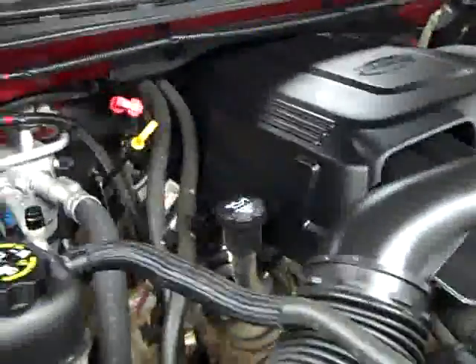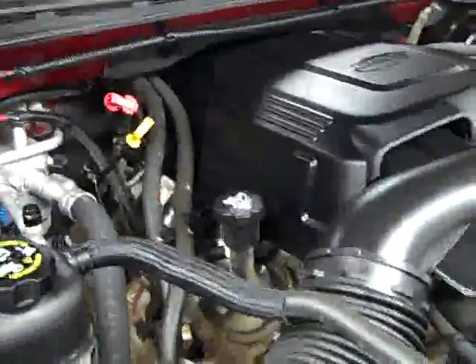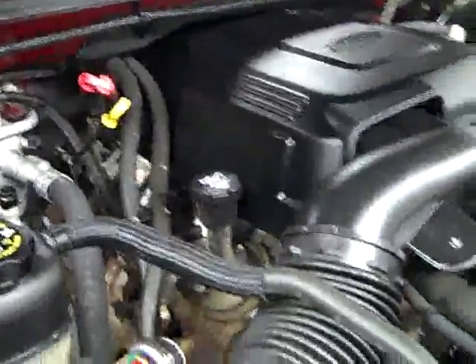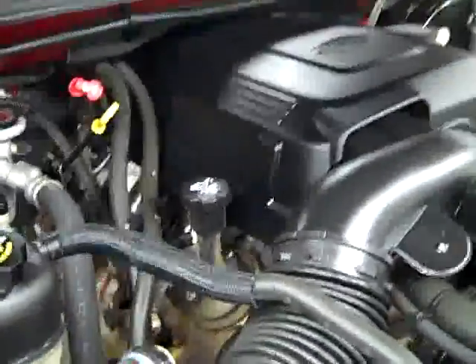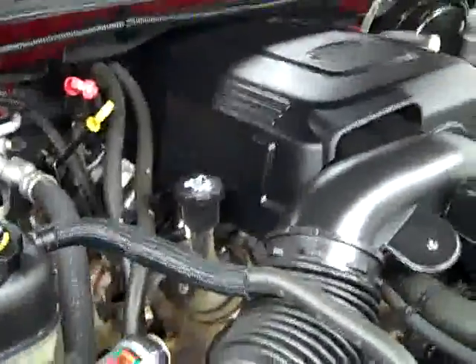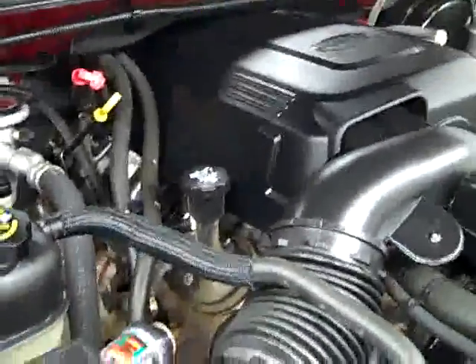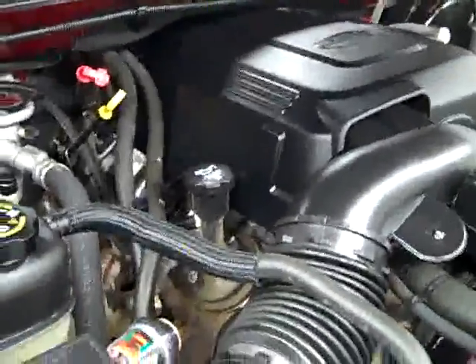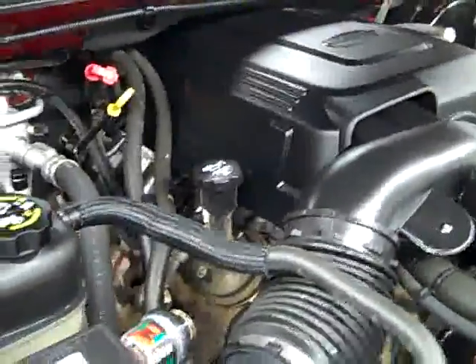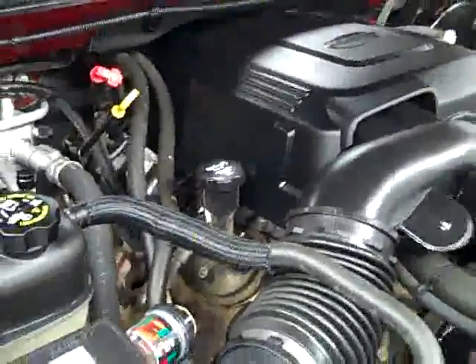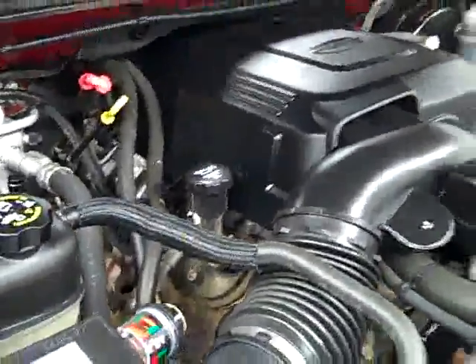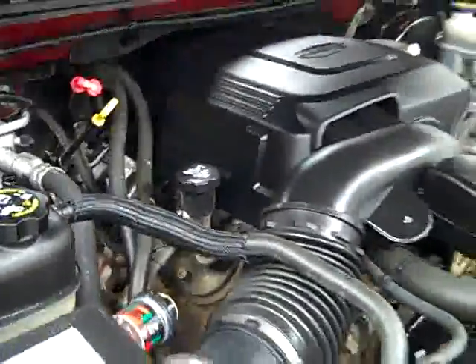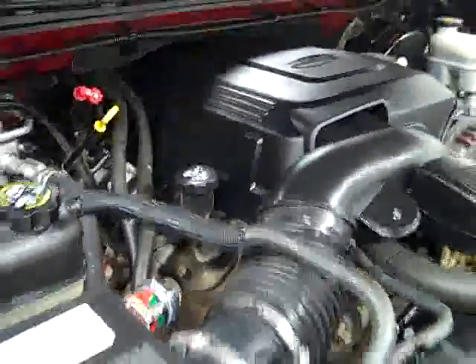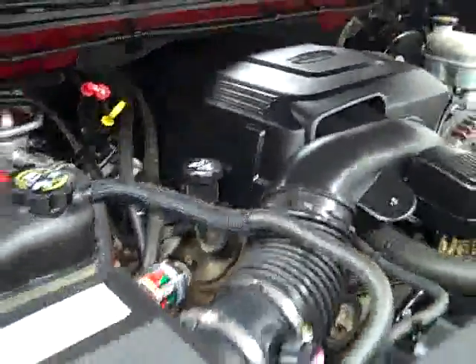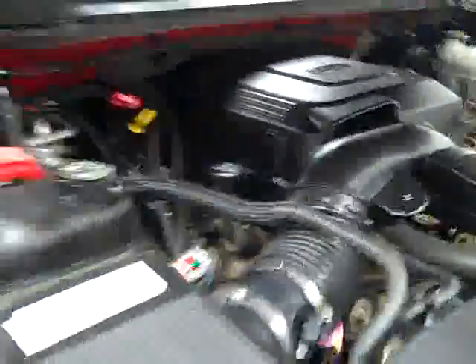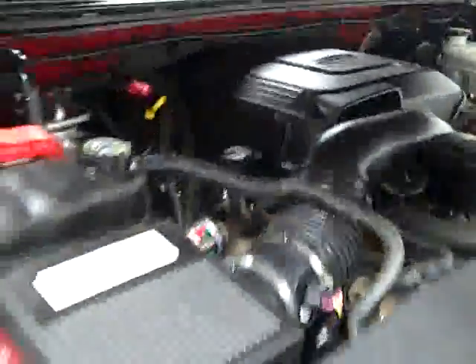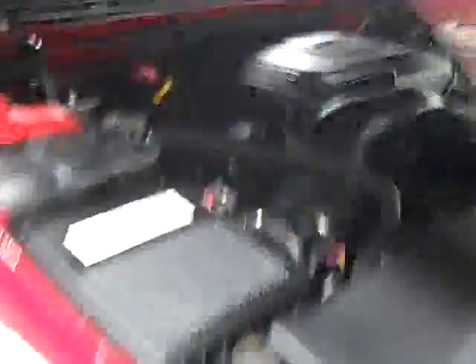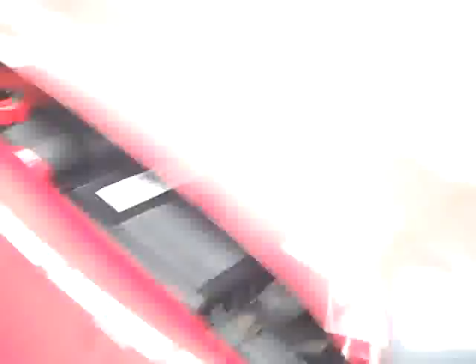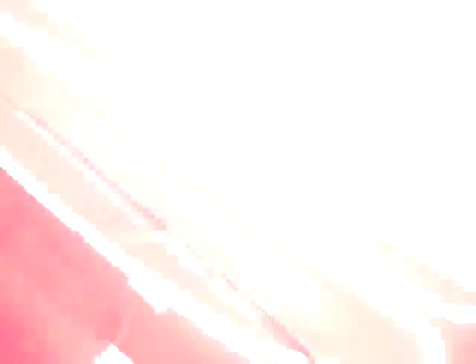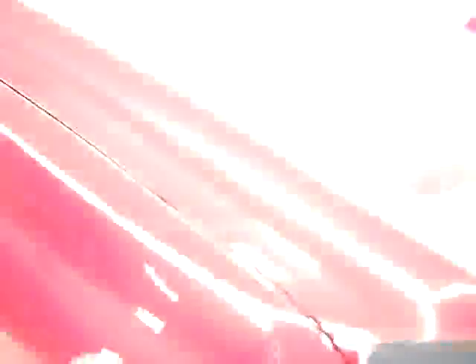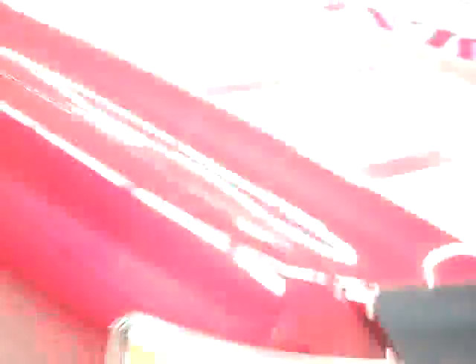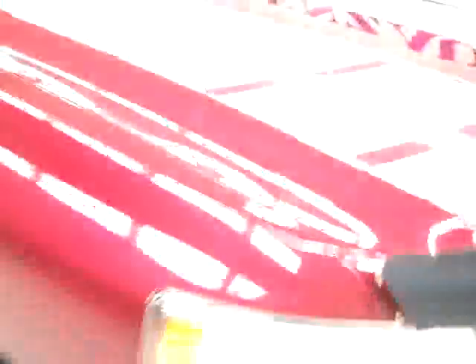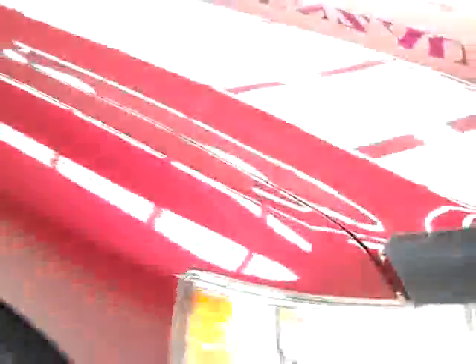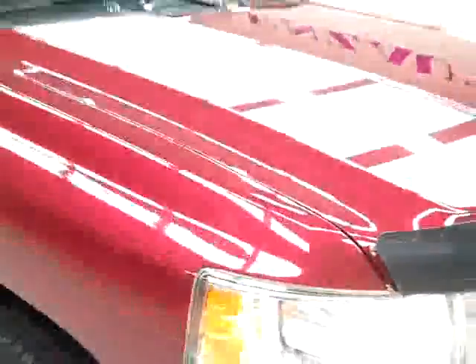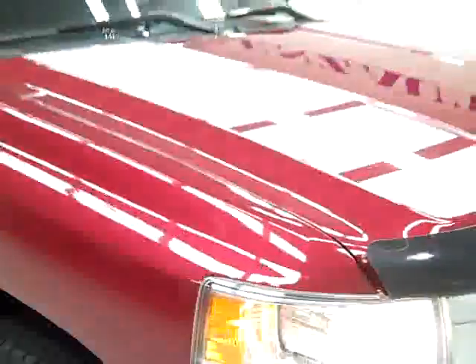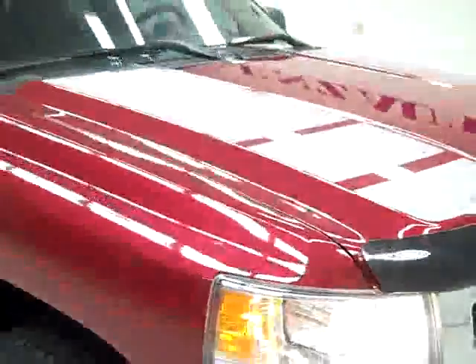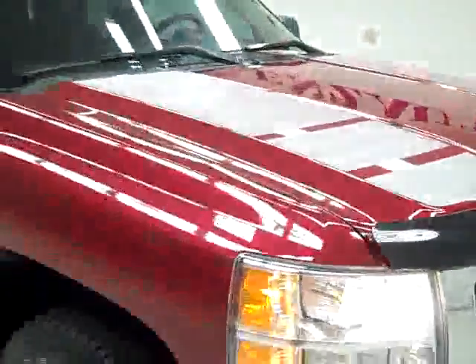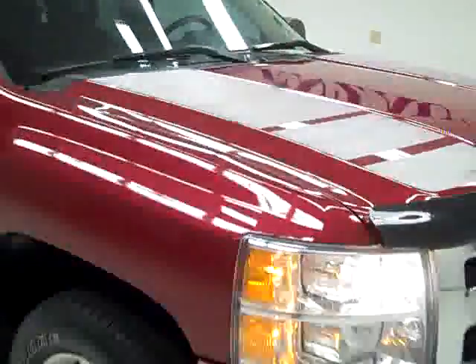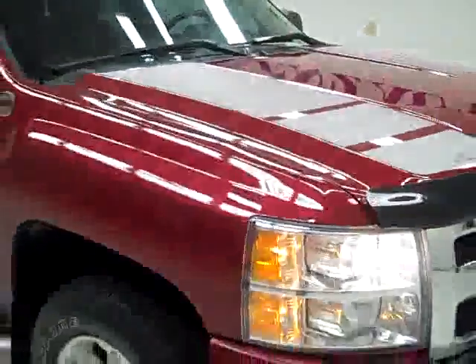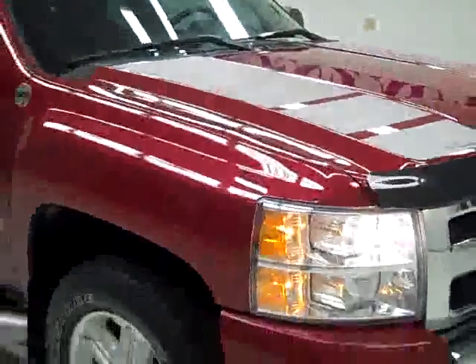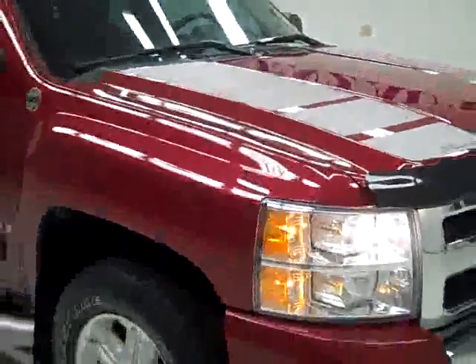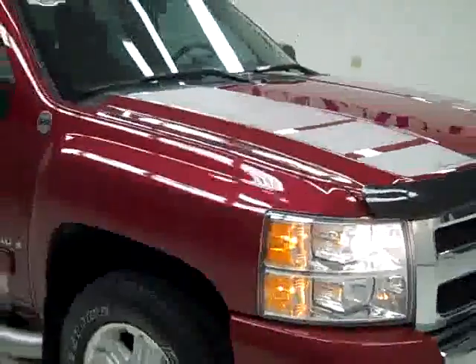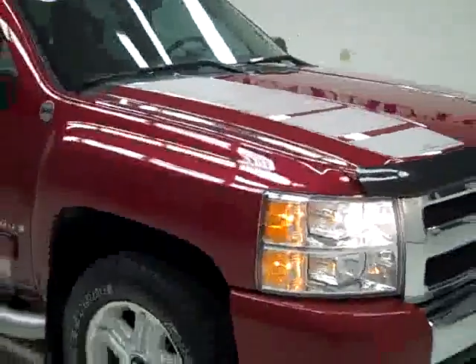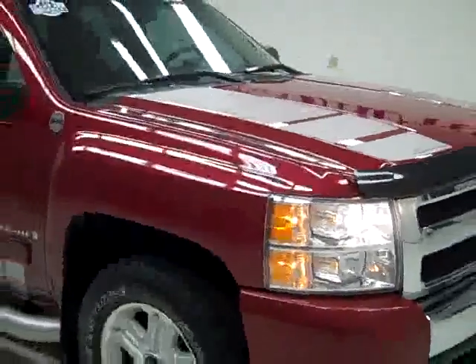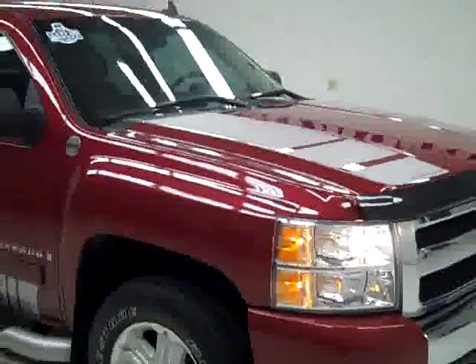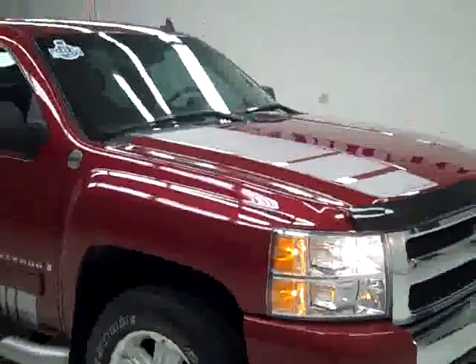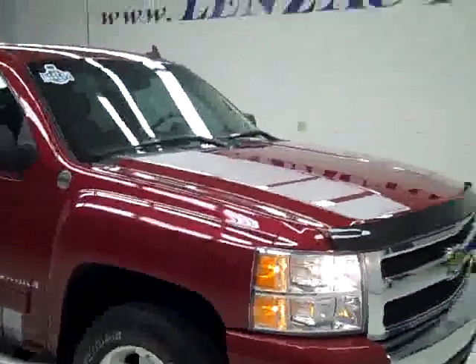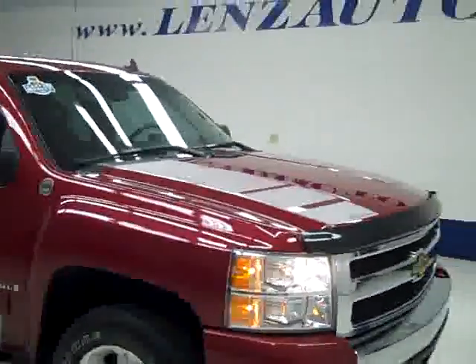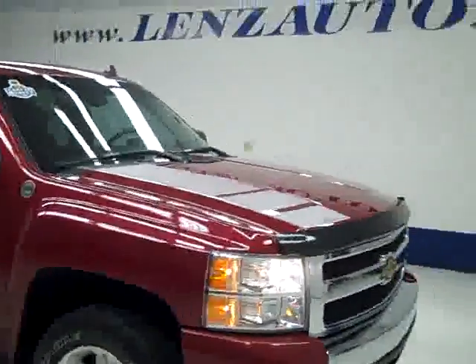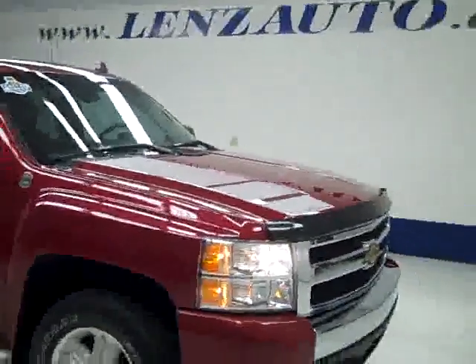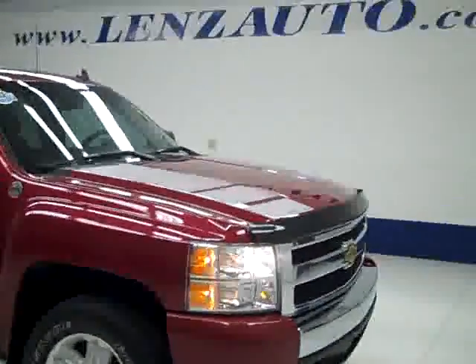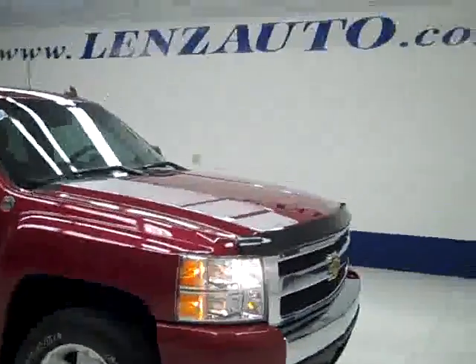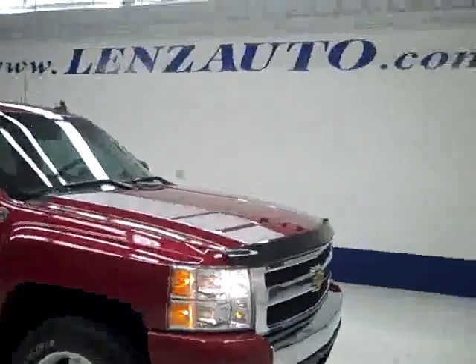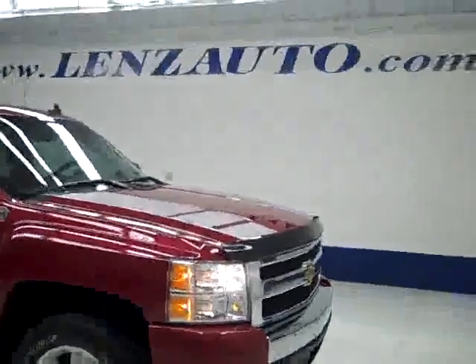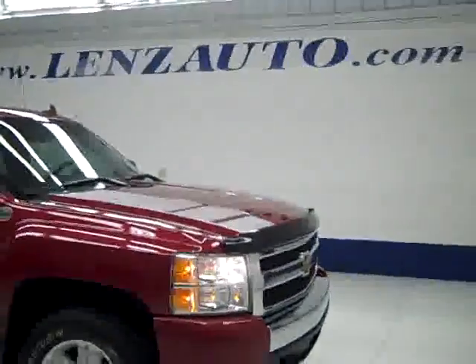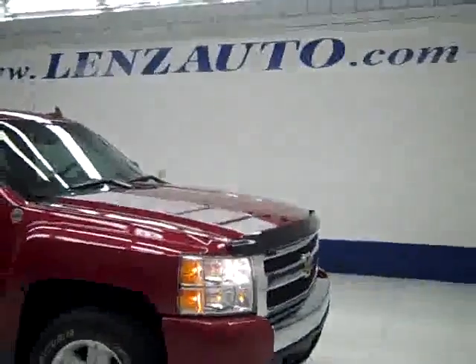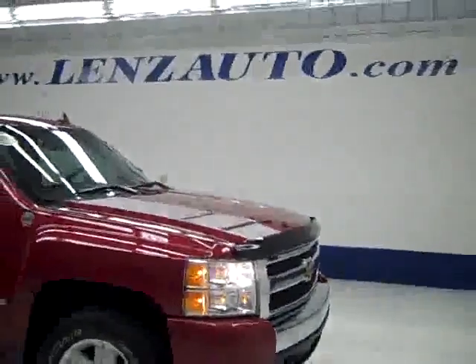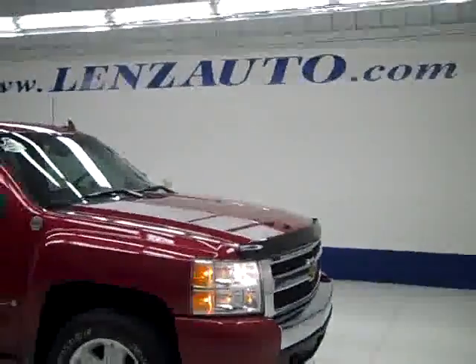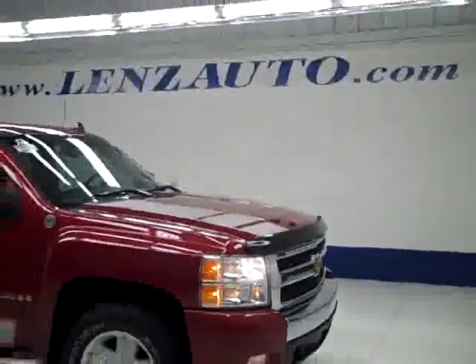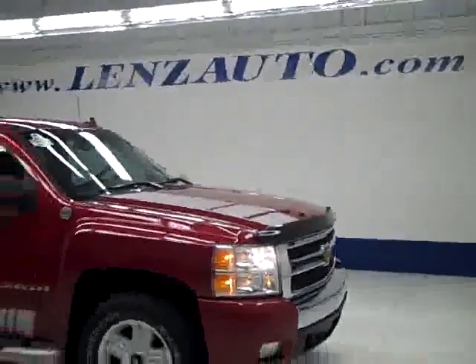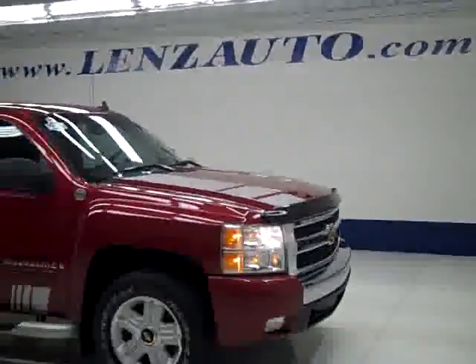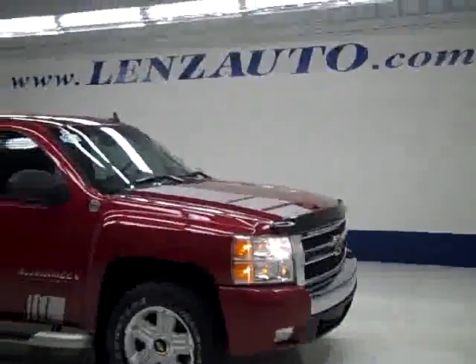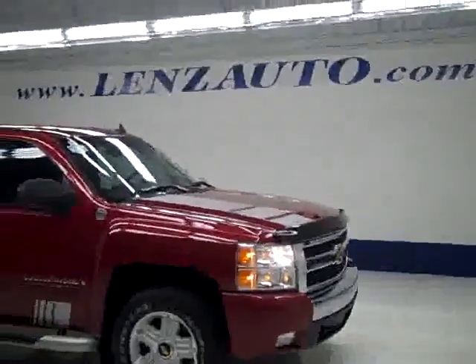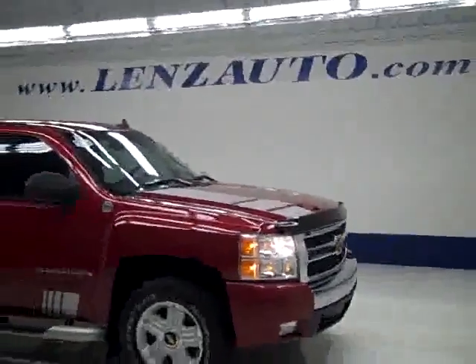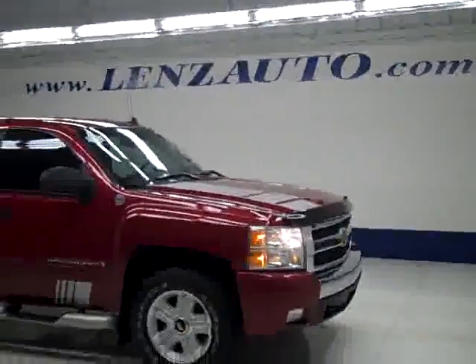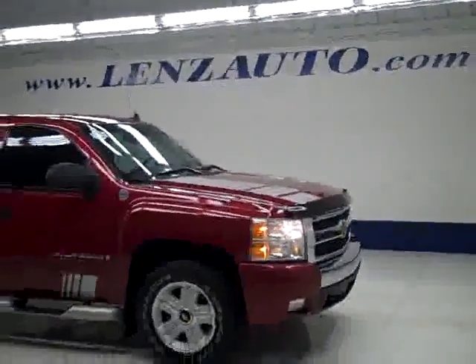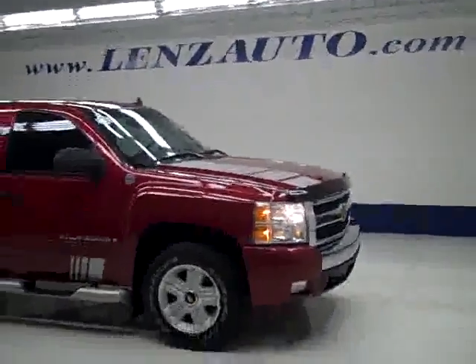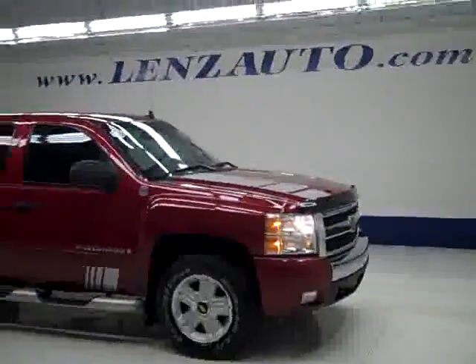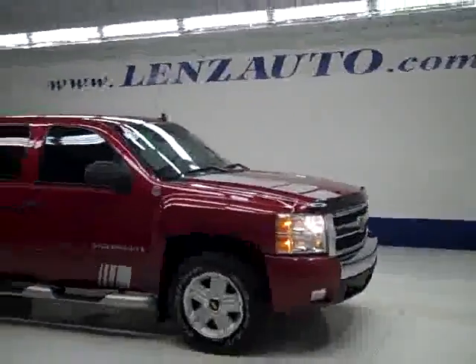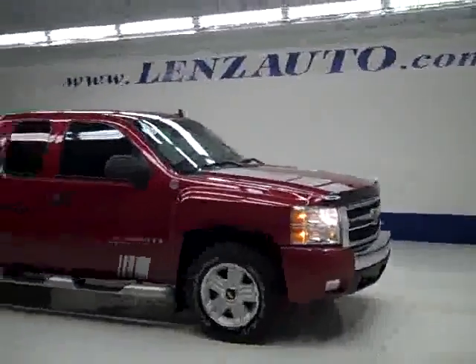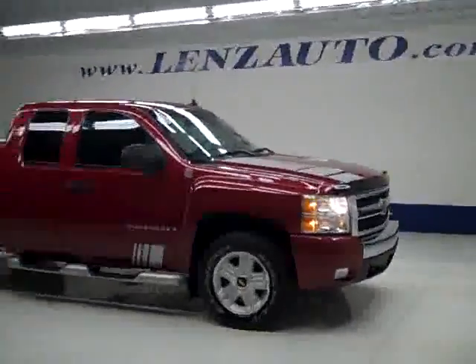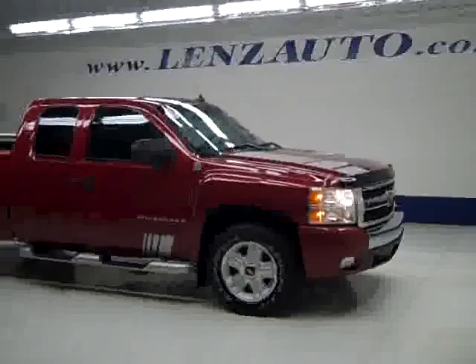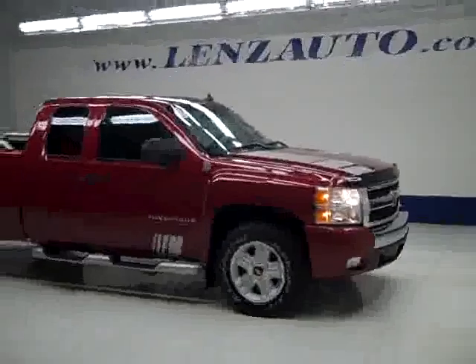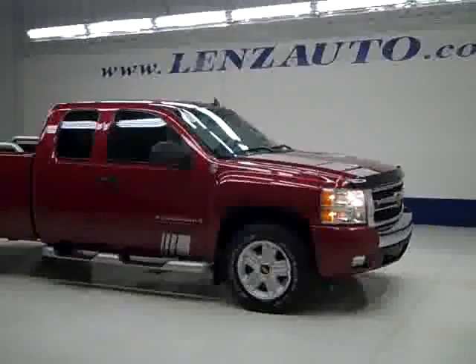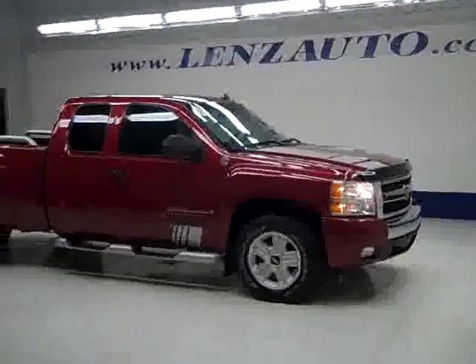If you'd like to see more pictures along with the full description, or to take a look at one of our other more than 400 trucks and SUVs, visit lensauto.com.